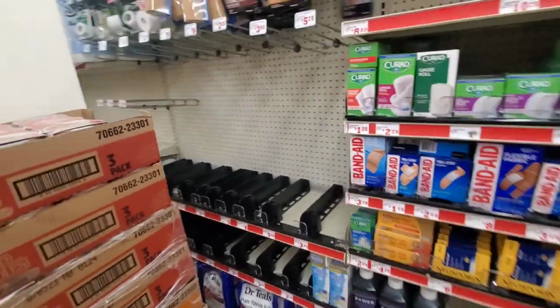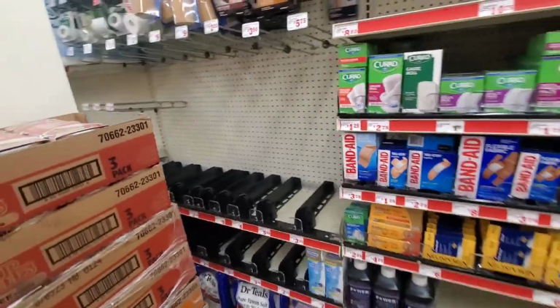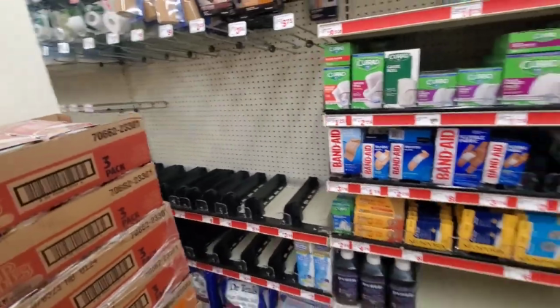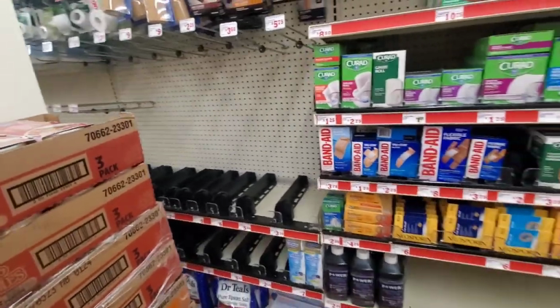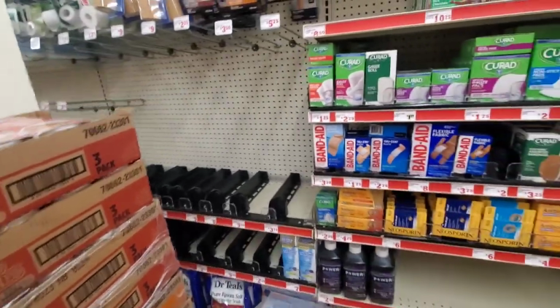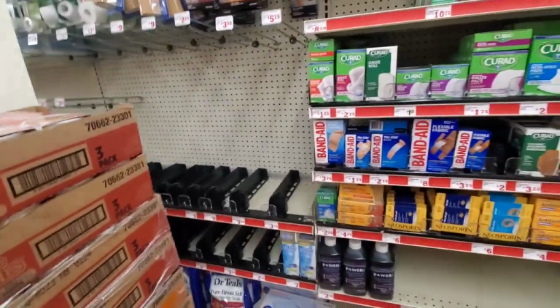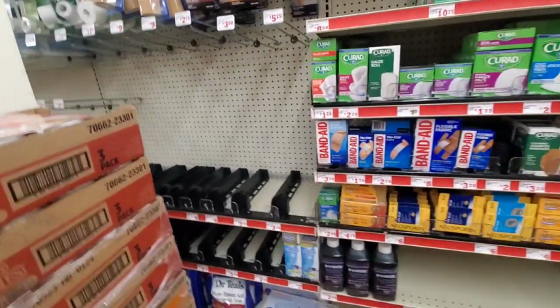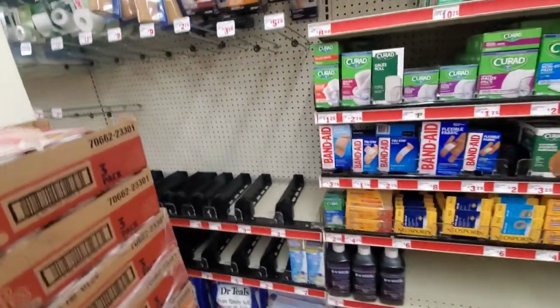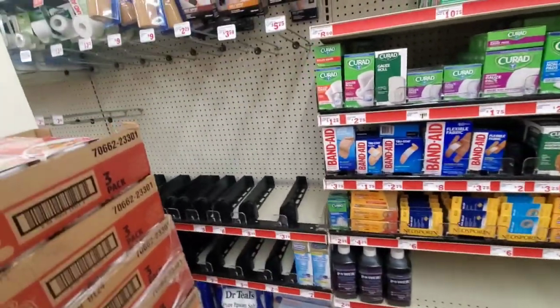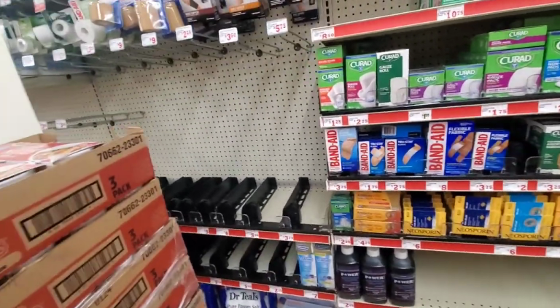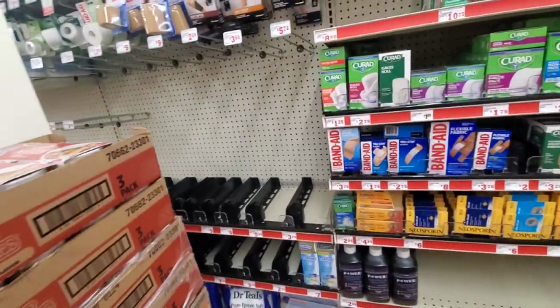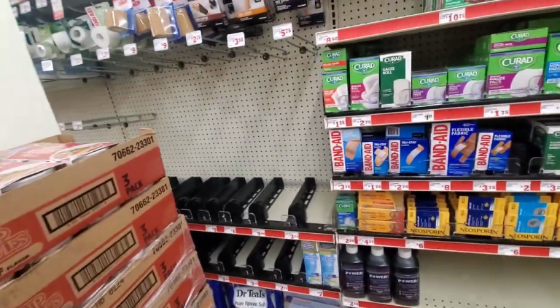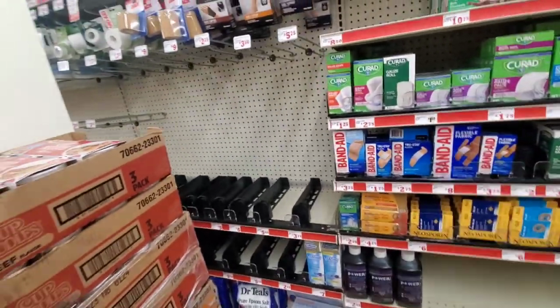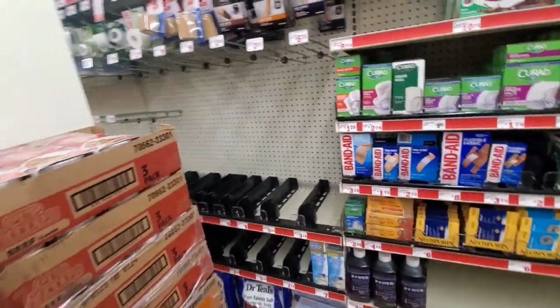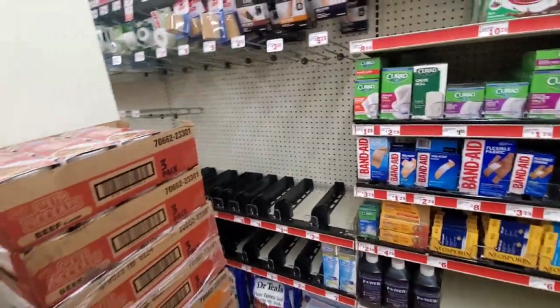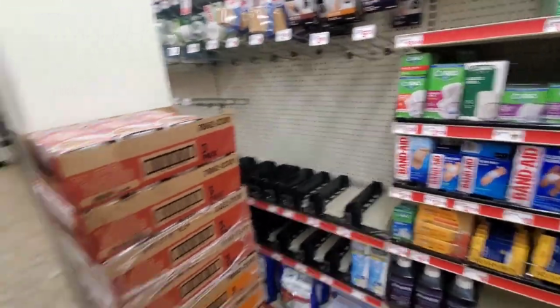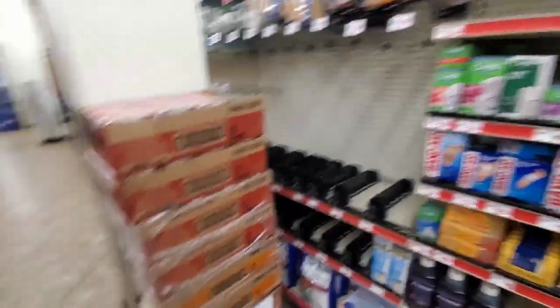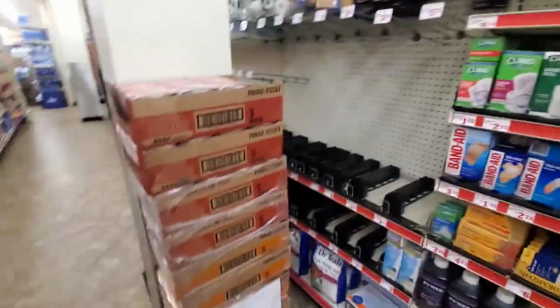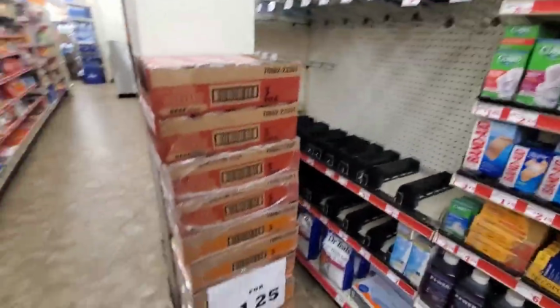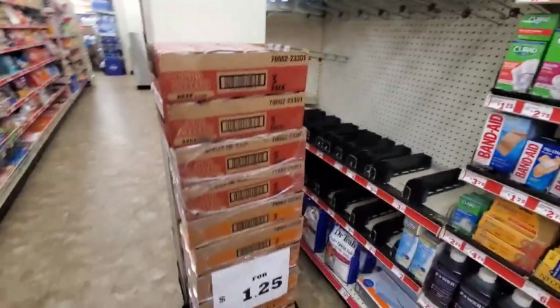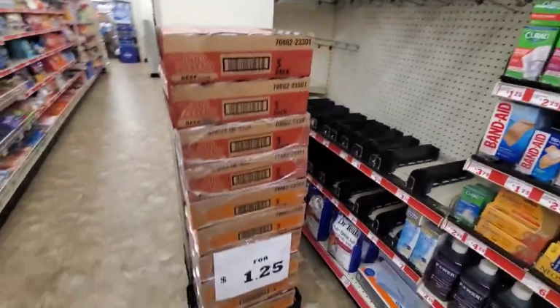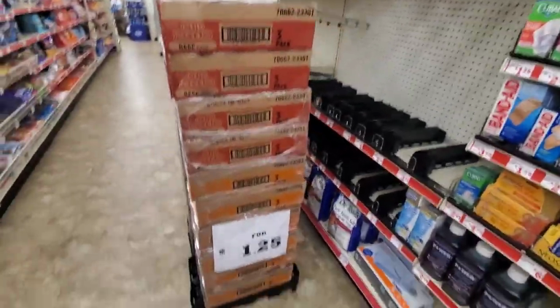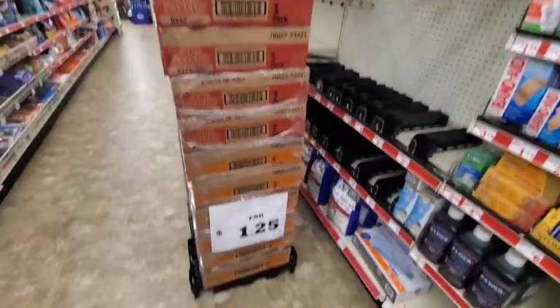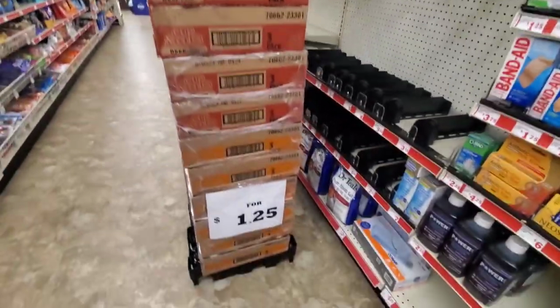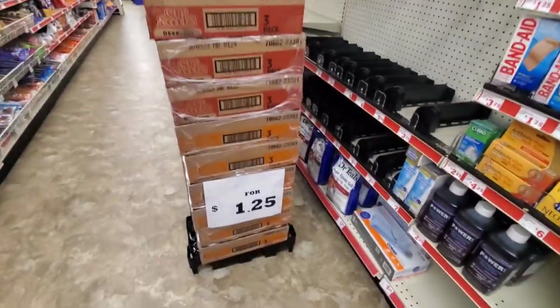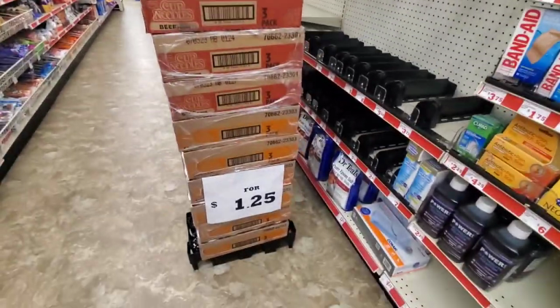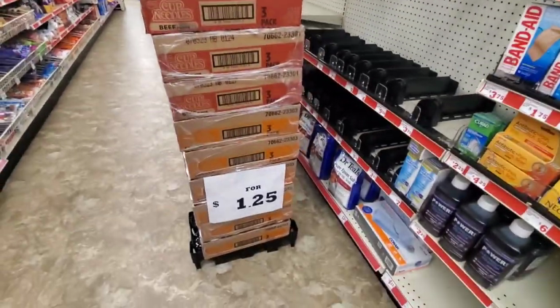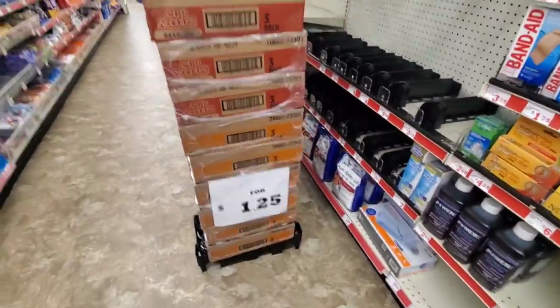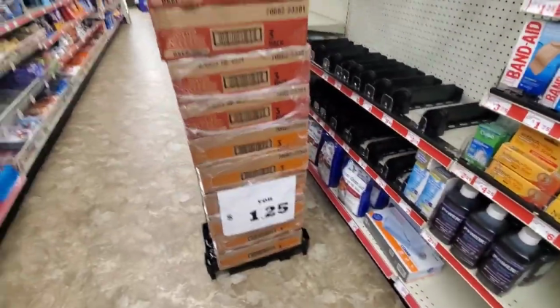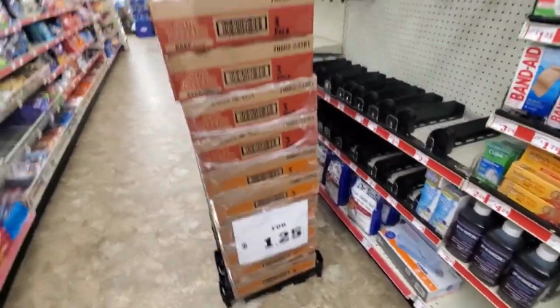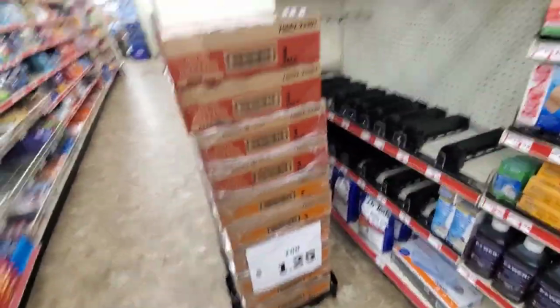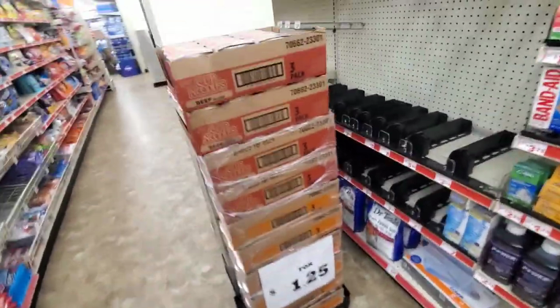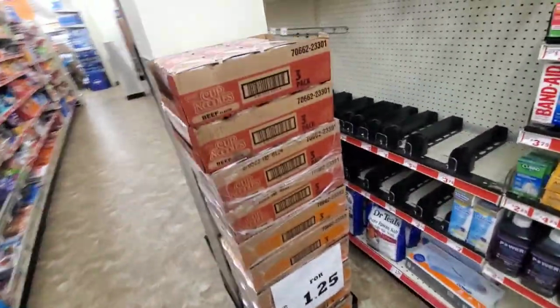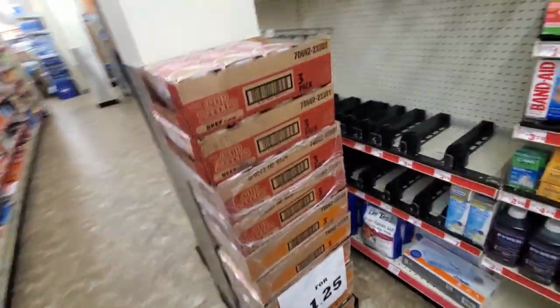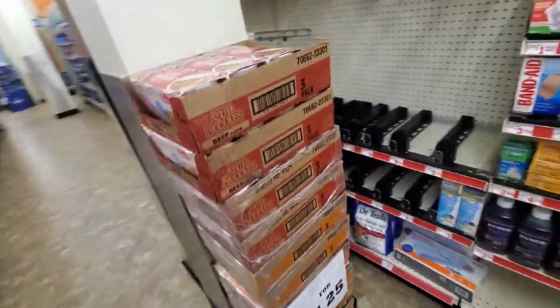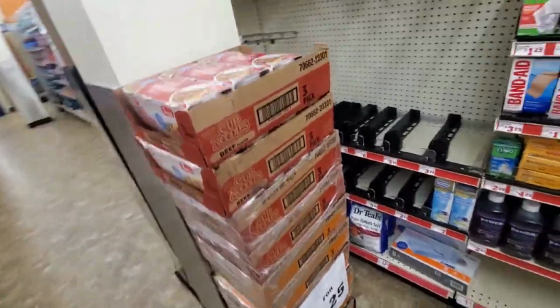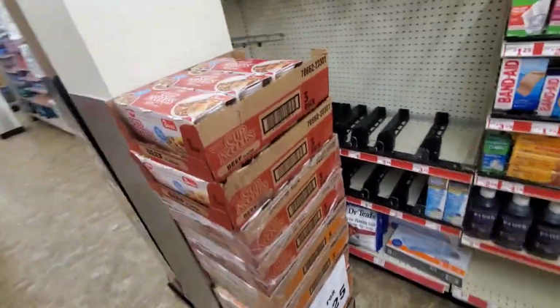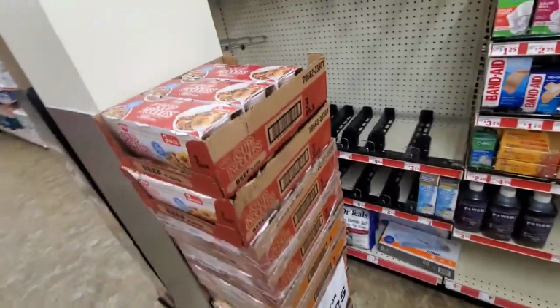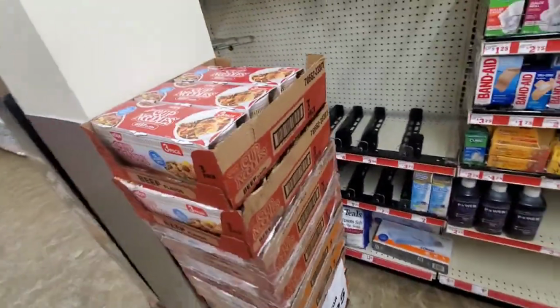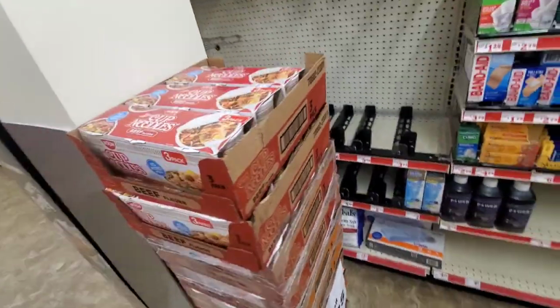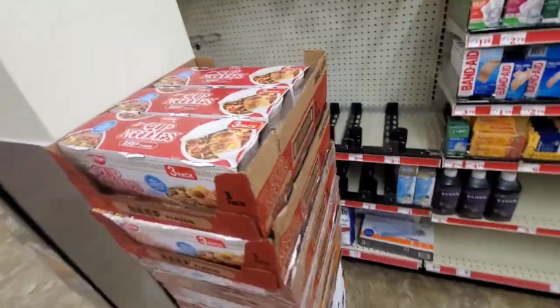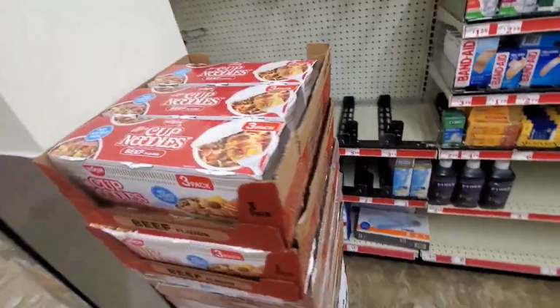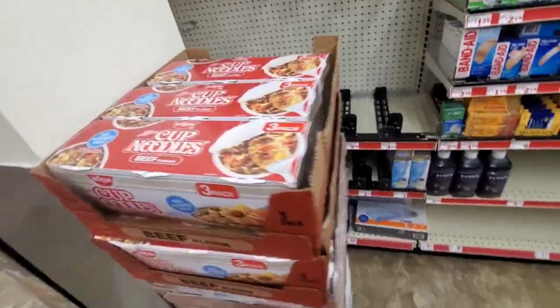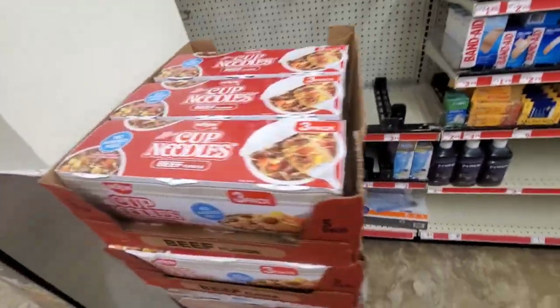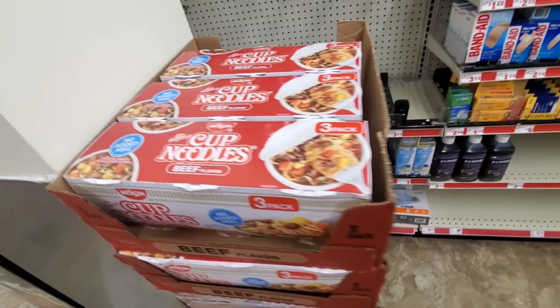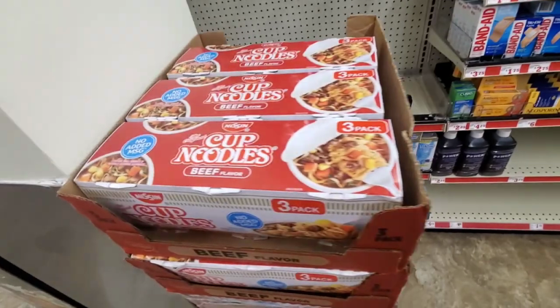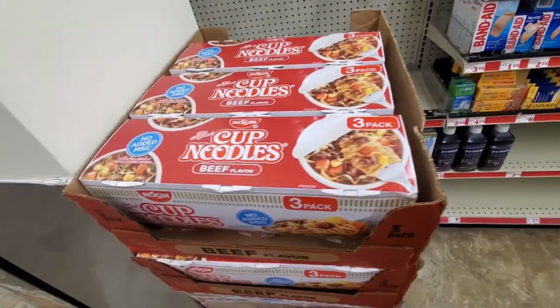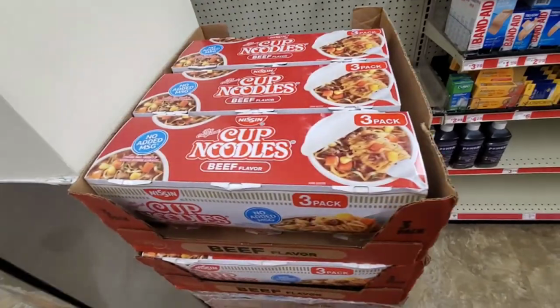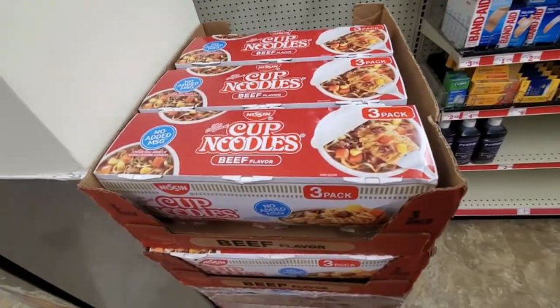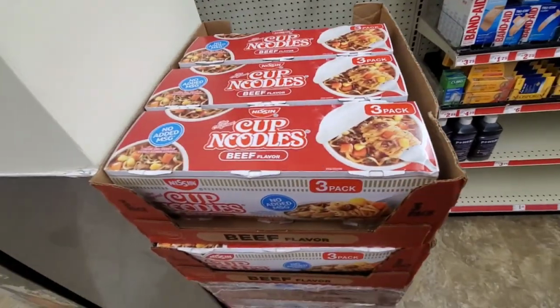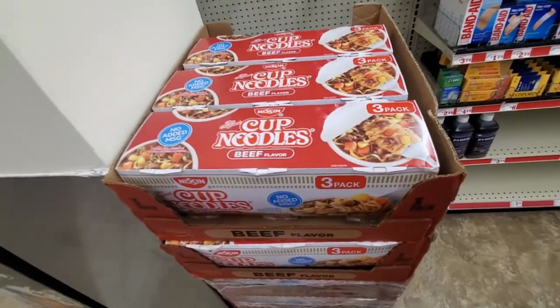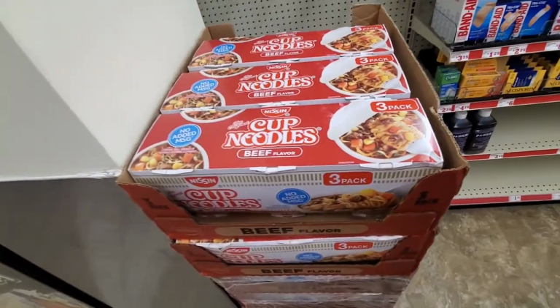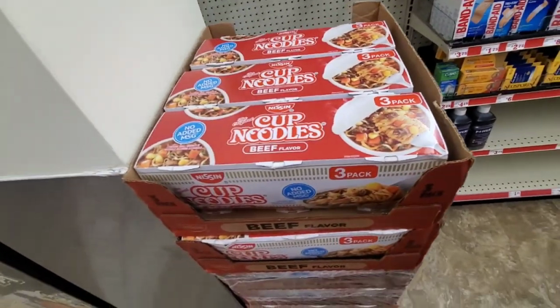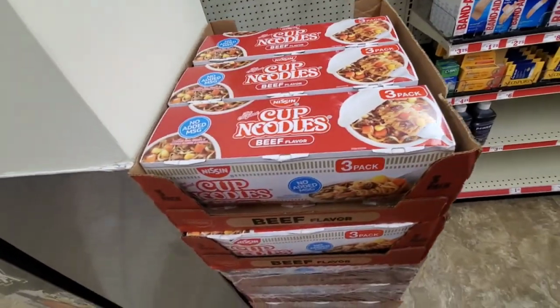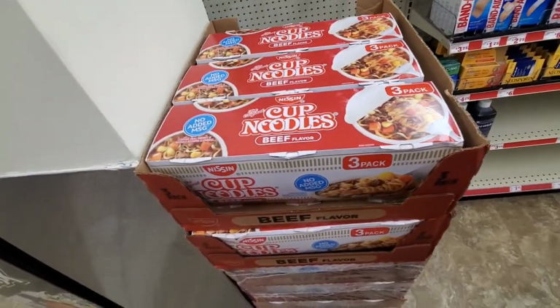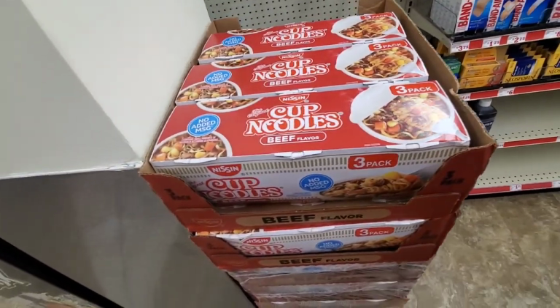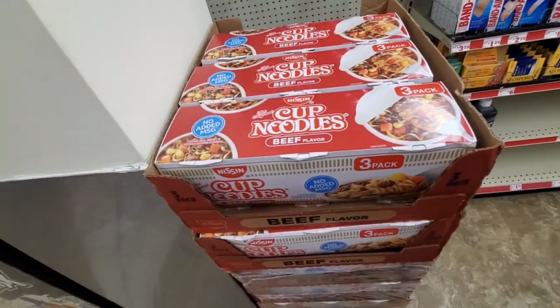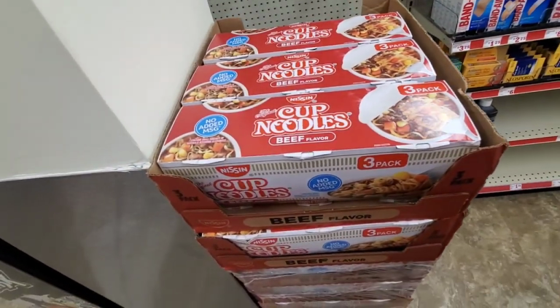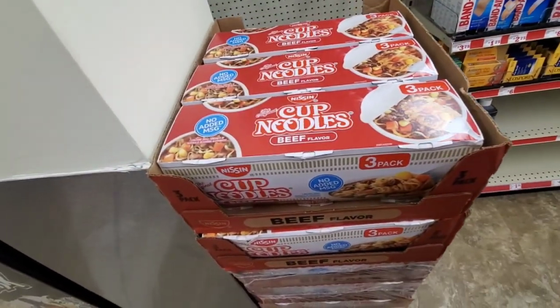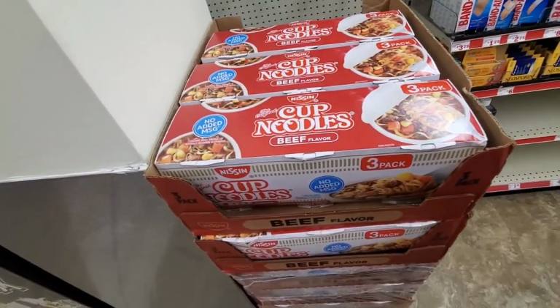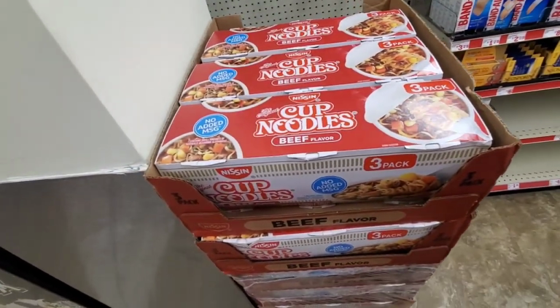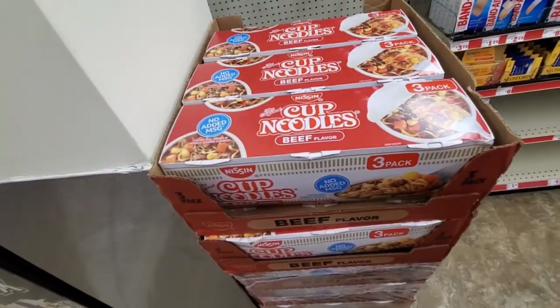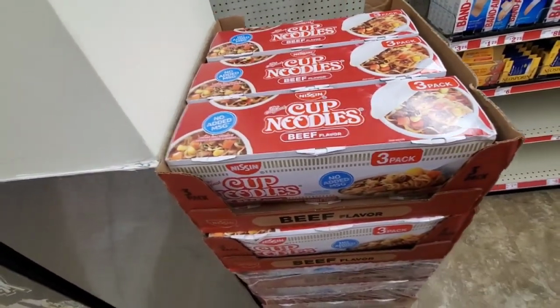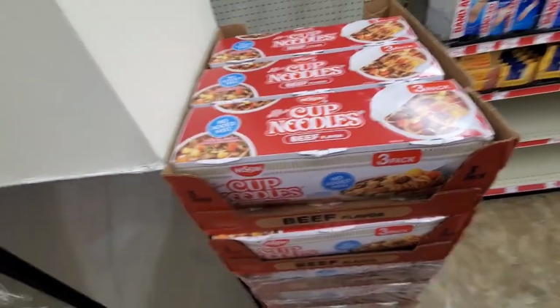They have a five-pack of Cup Noodles for $1.65.